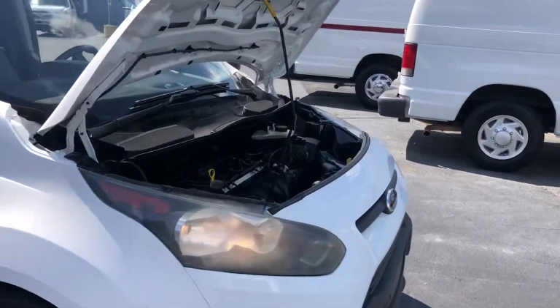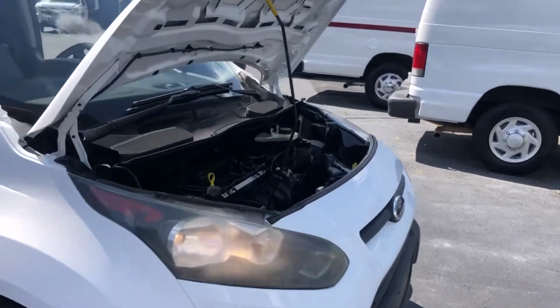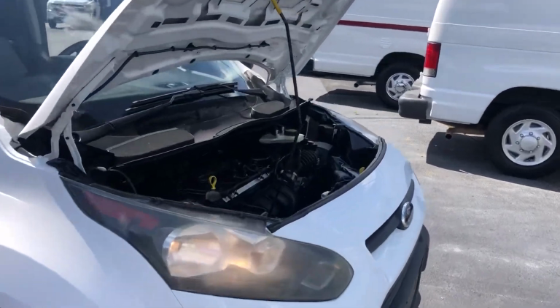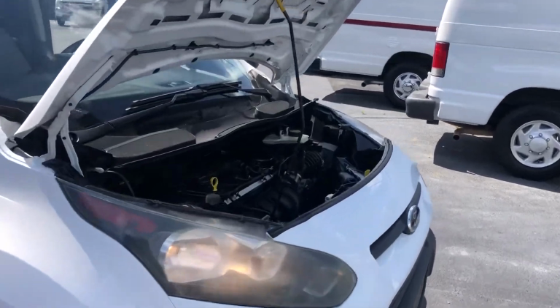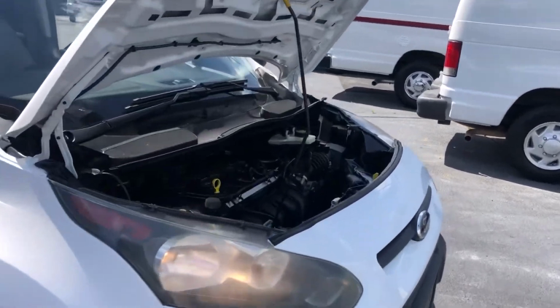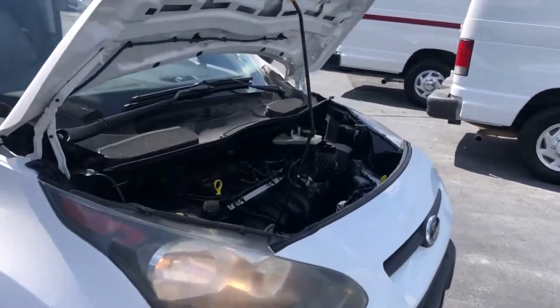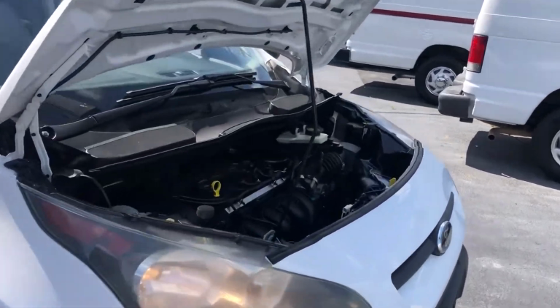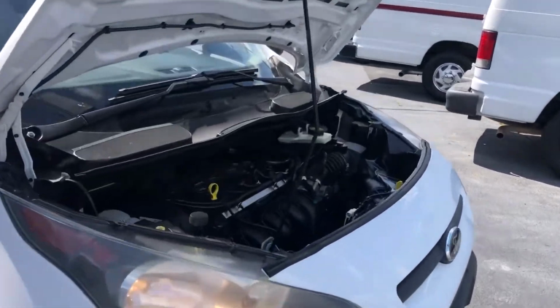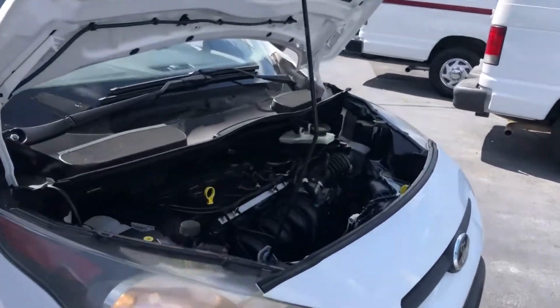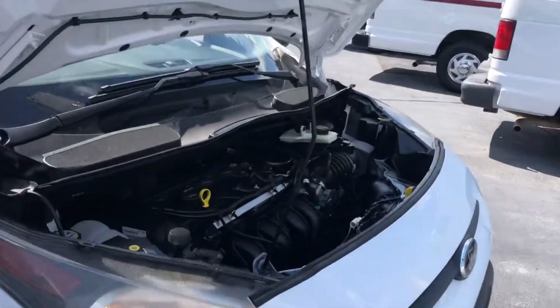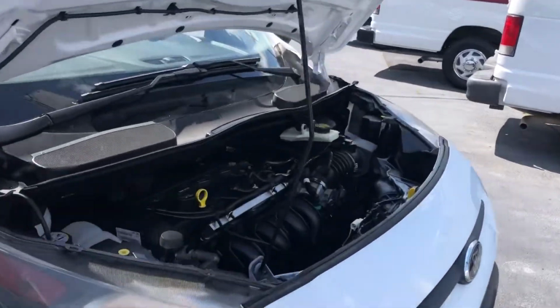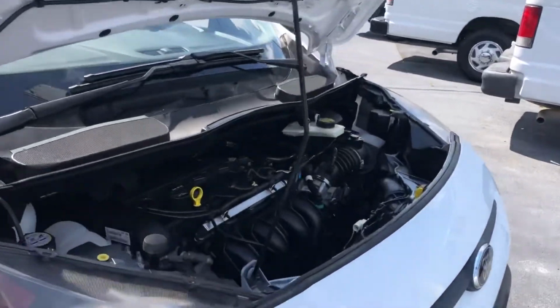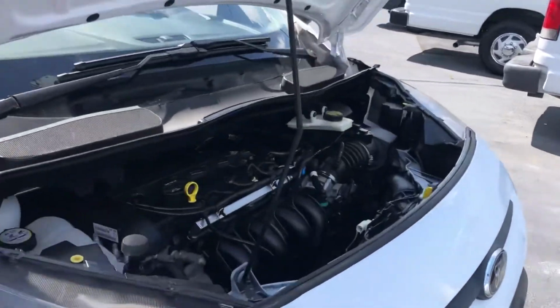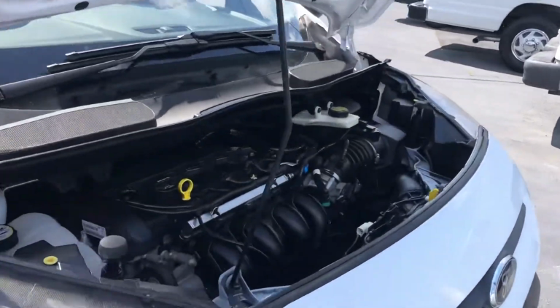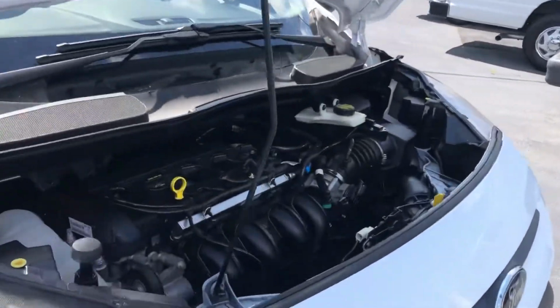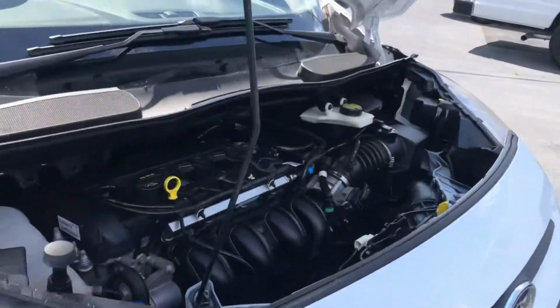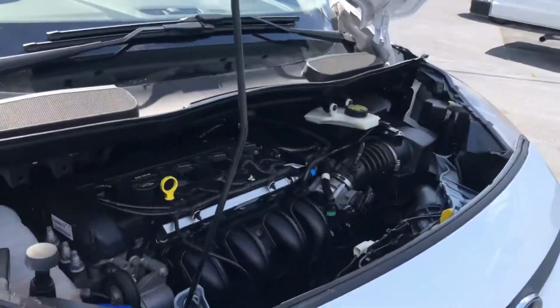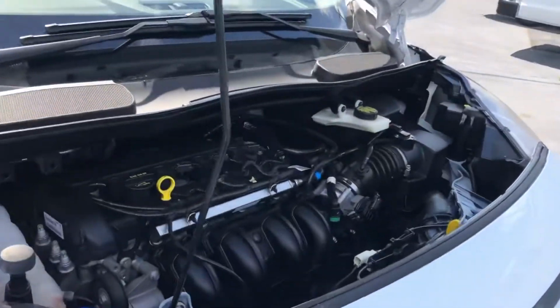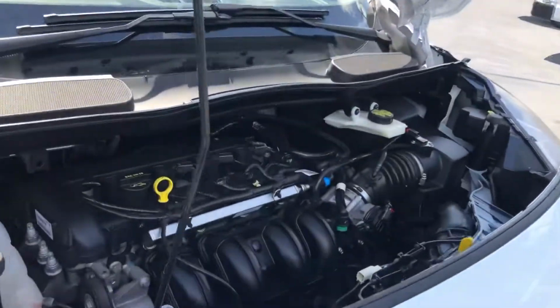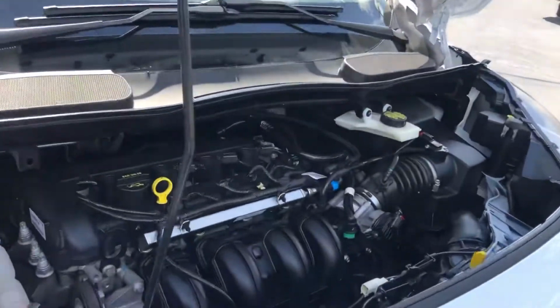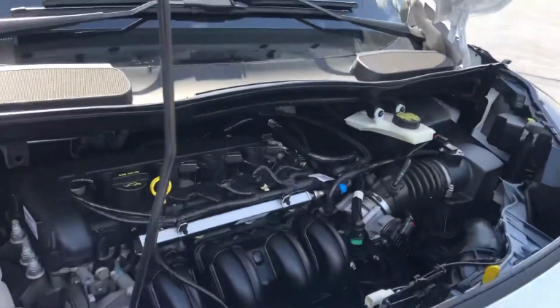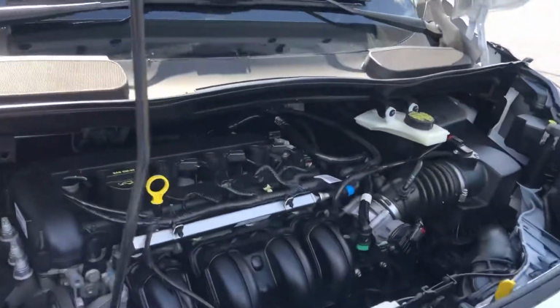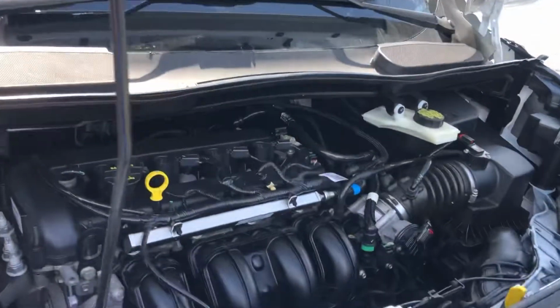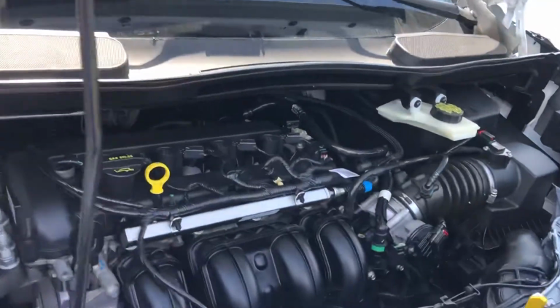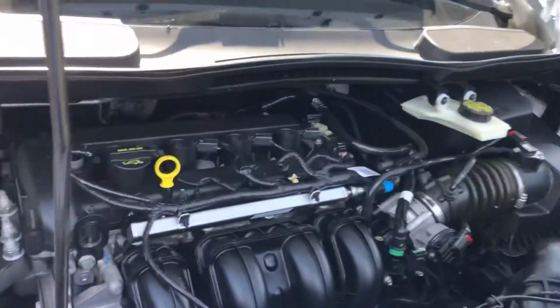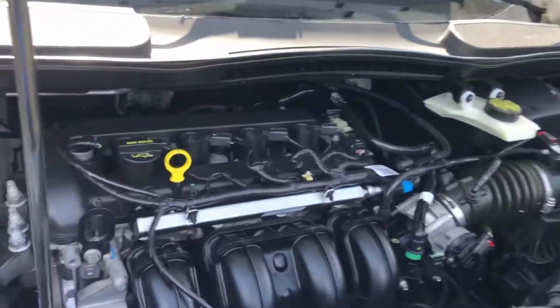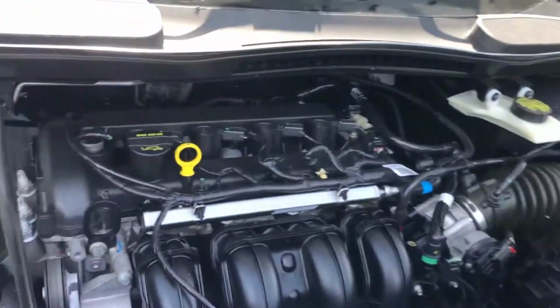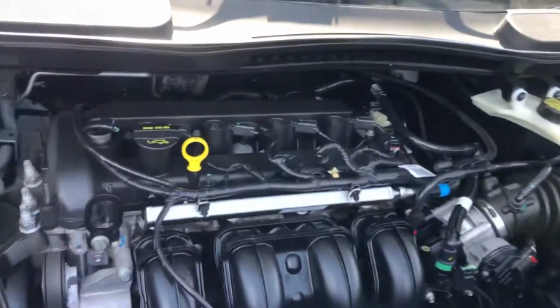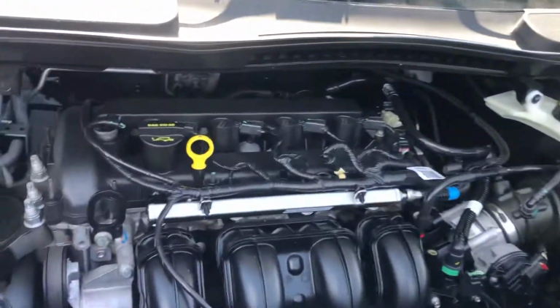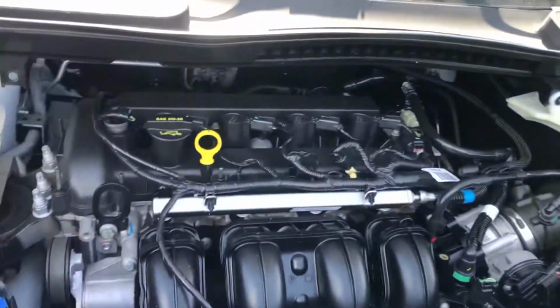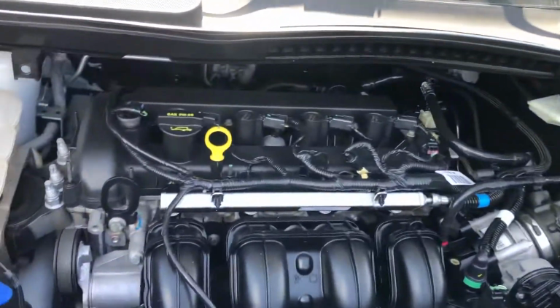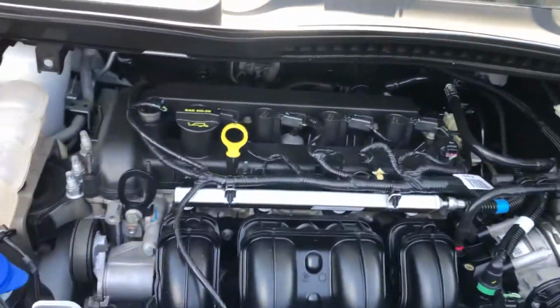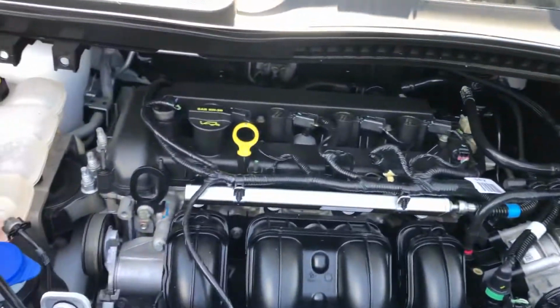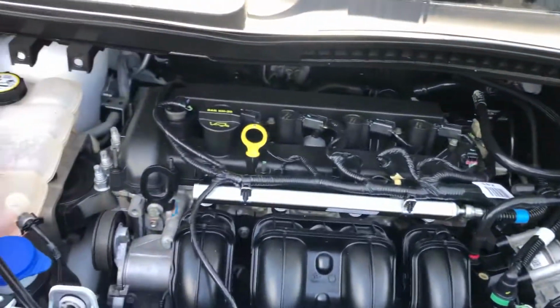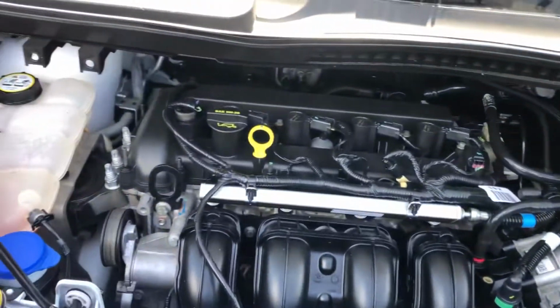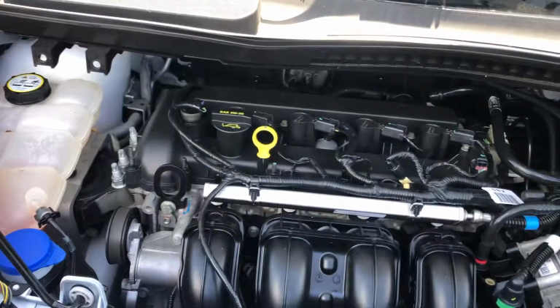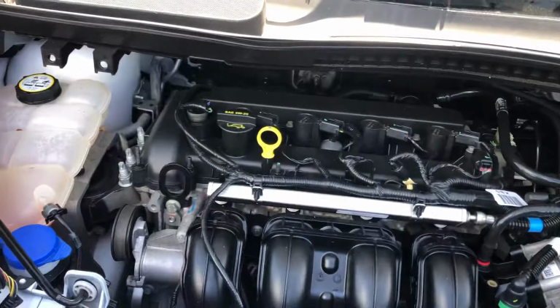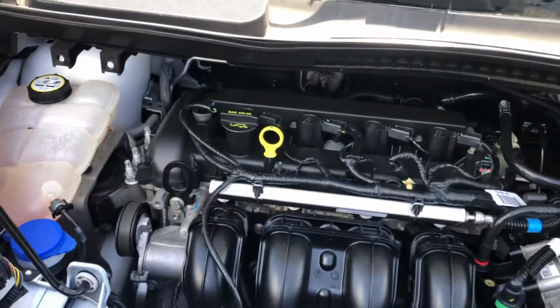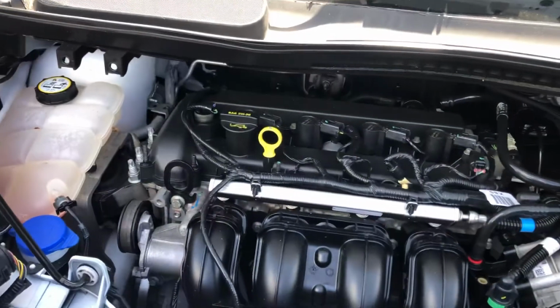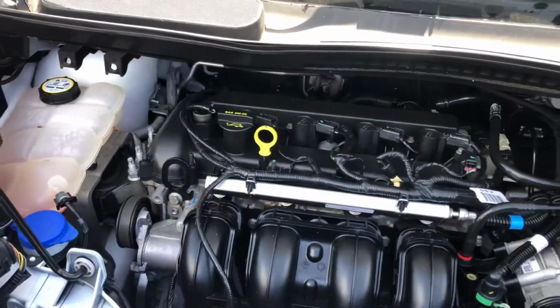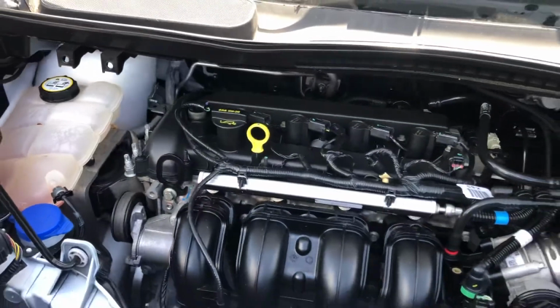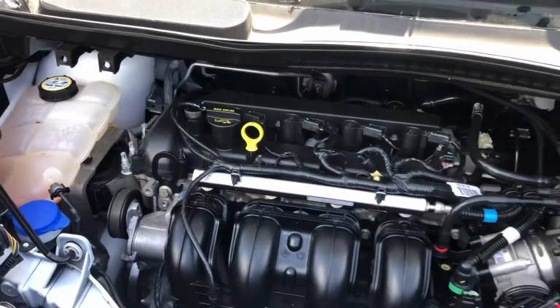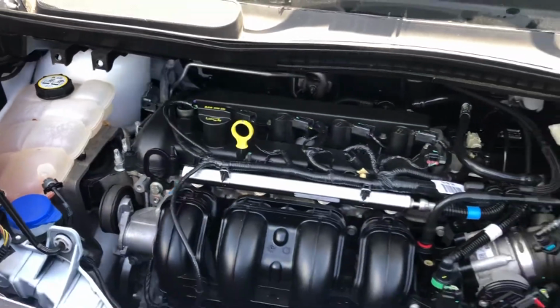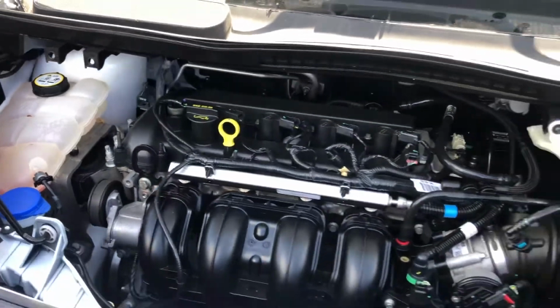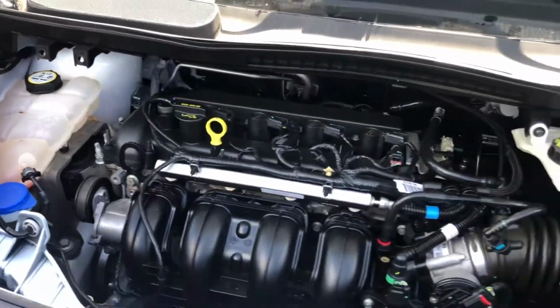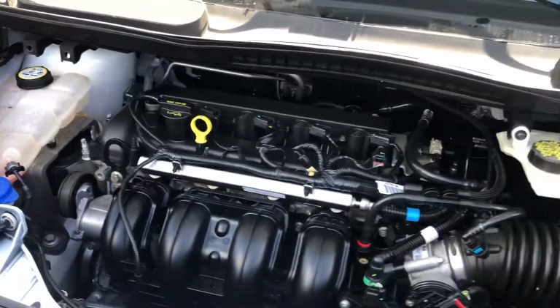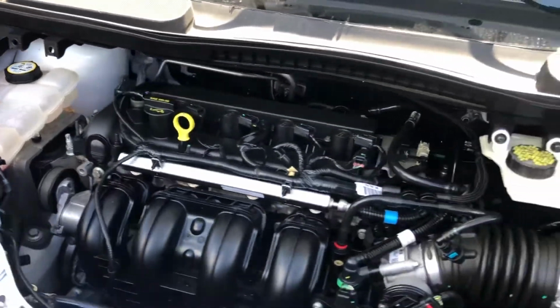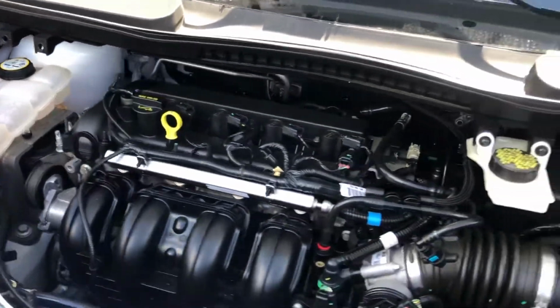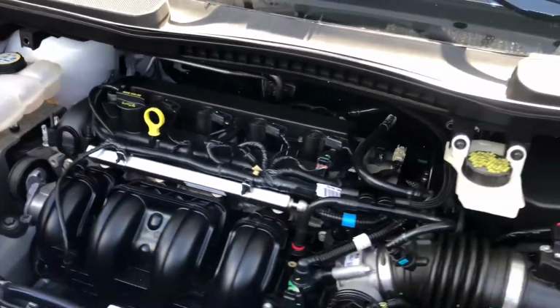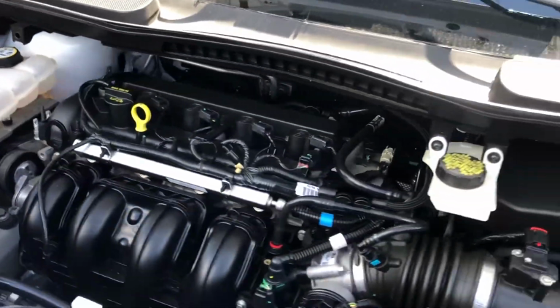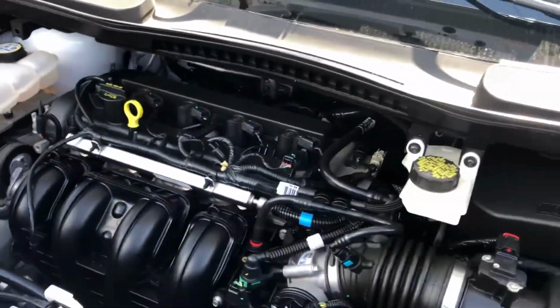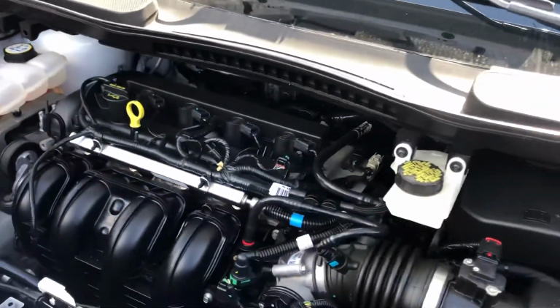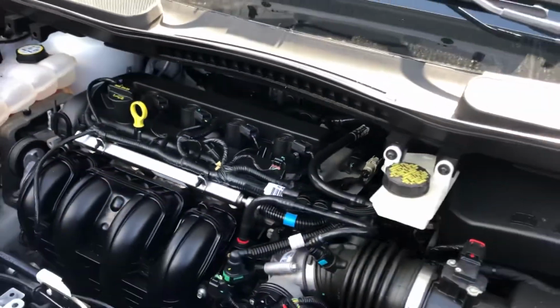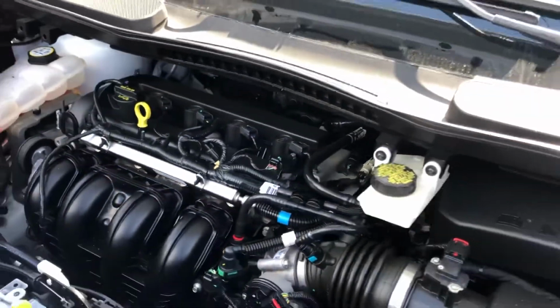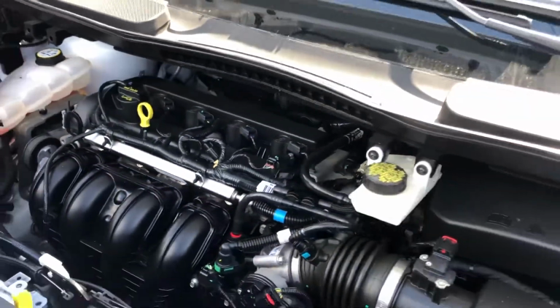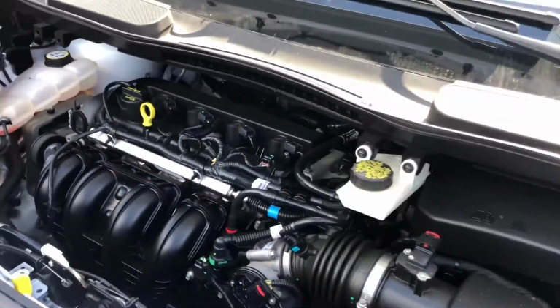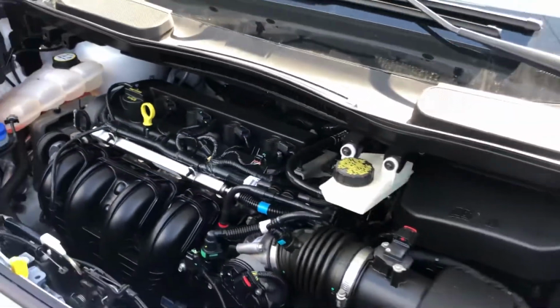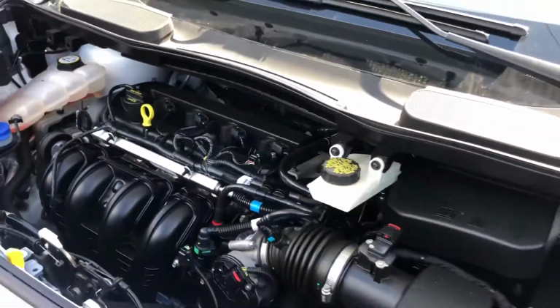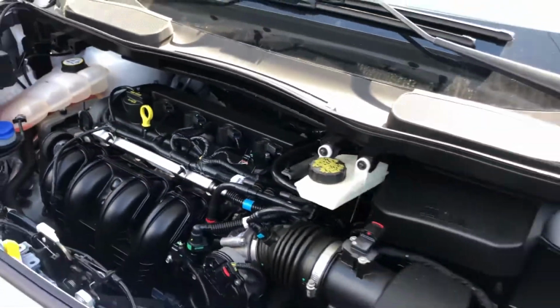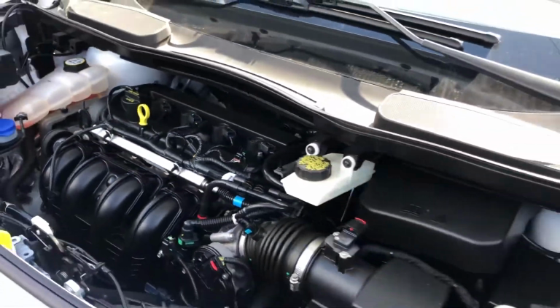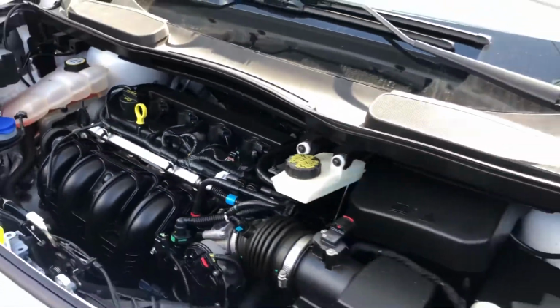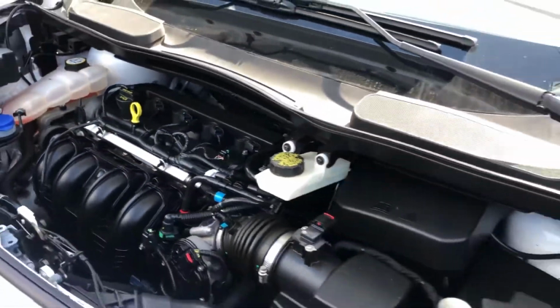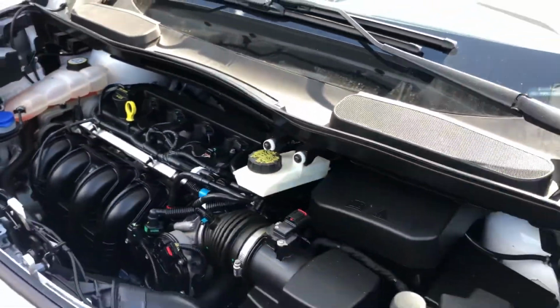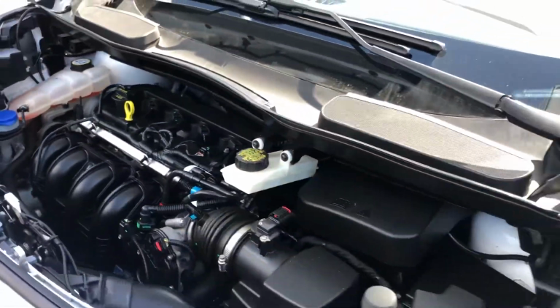We're going to start here in the engine. As you can see, it is turning like a kitten.